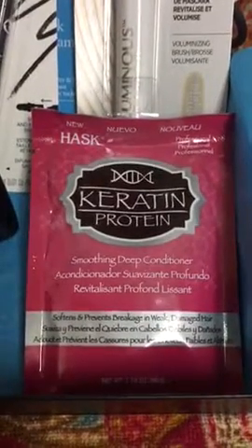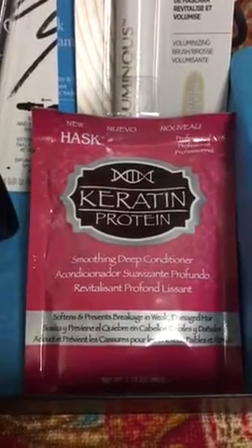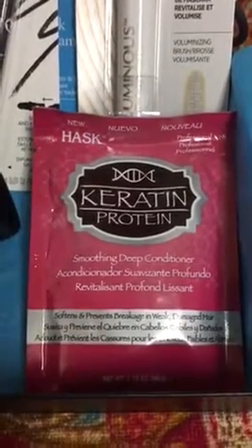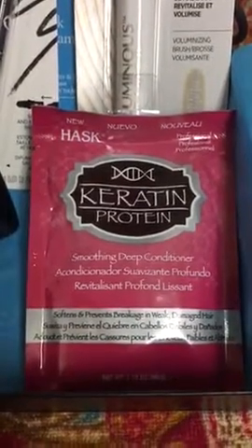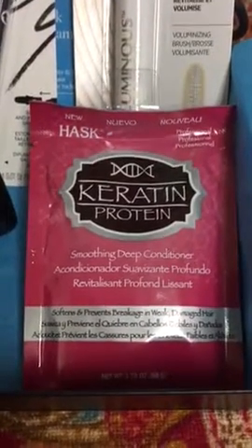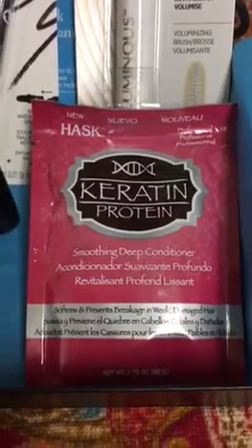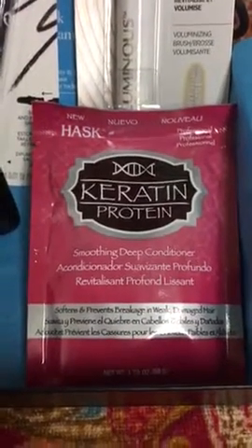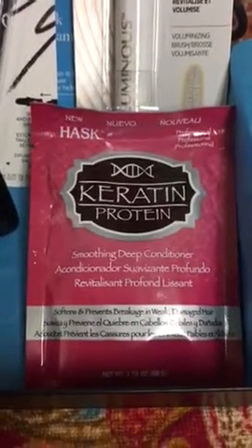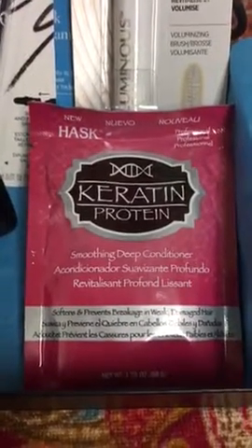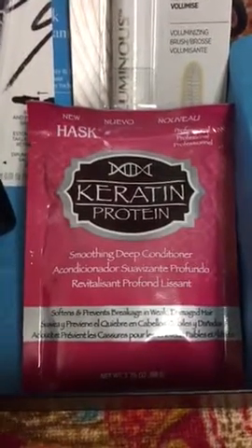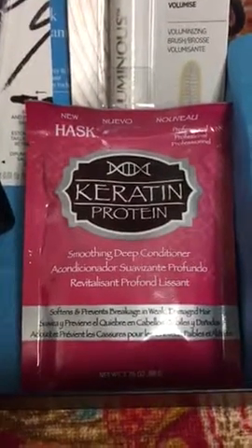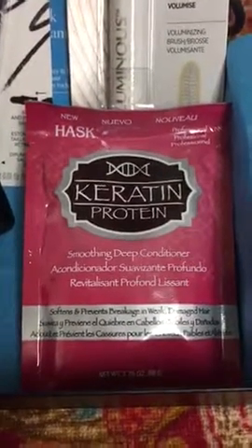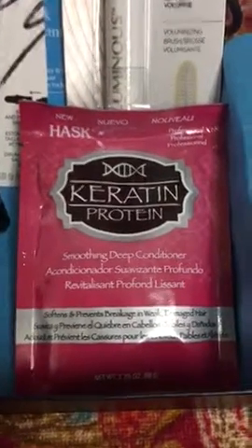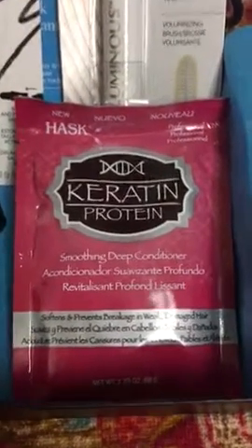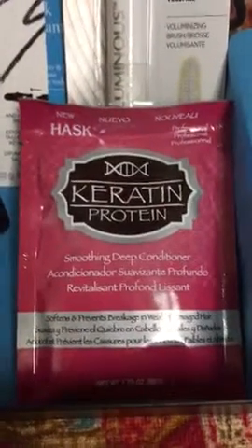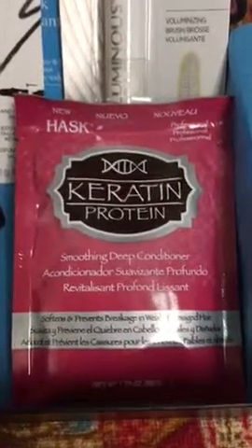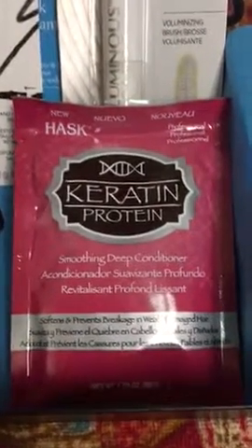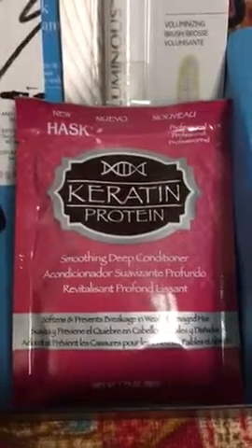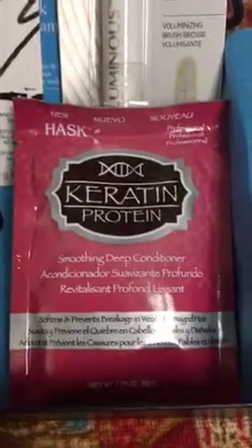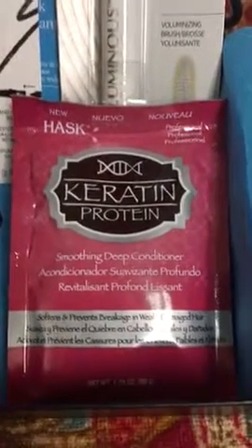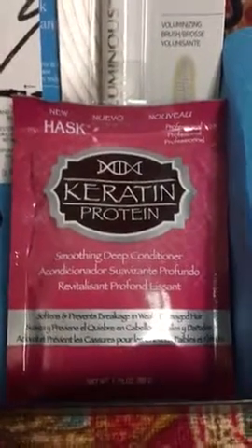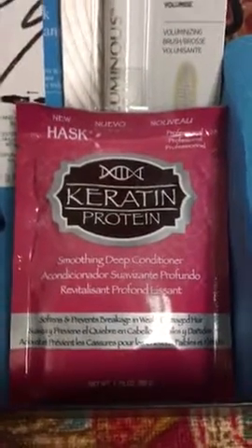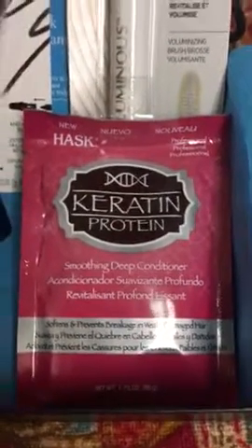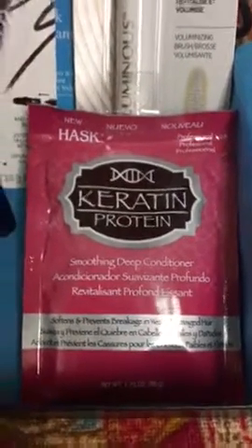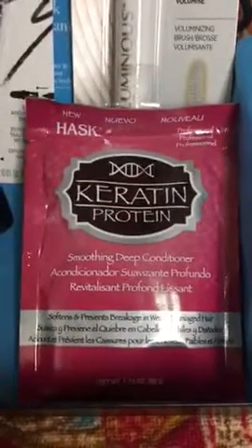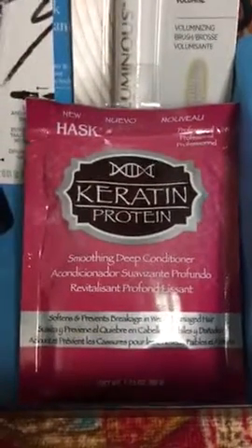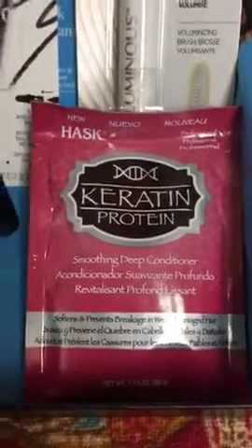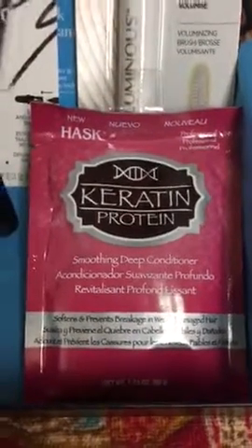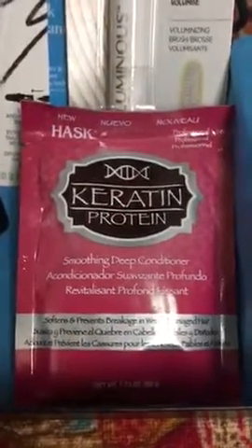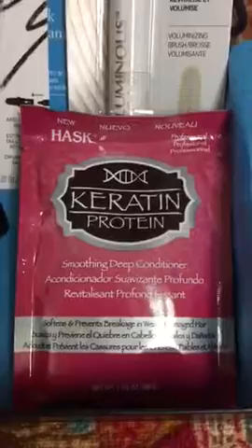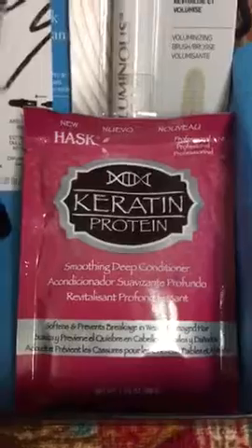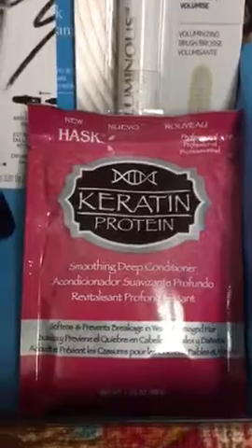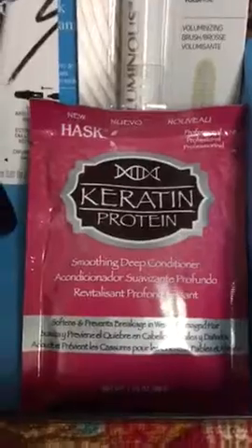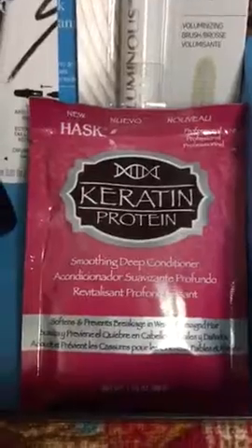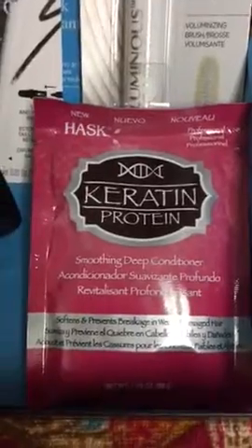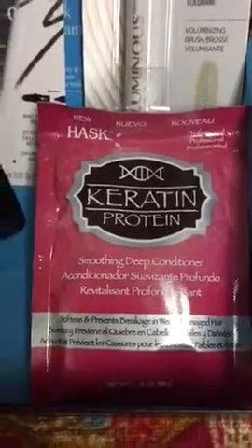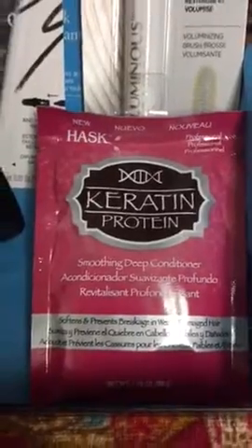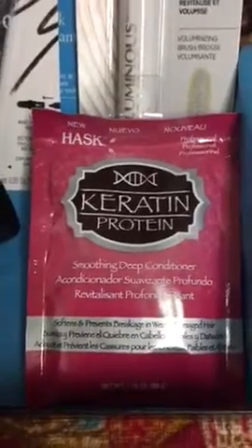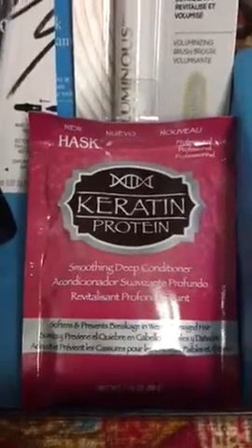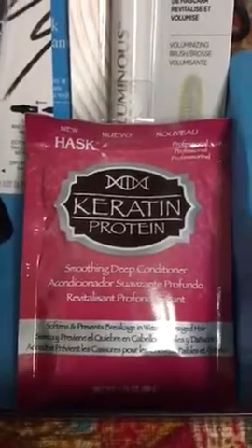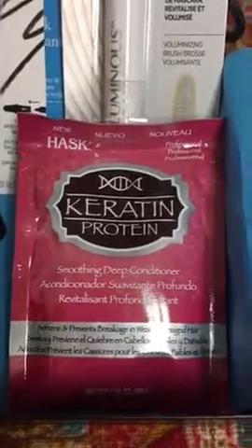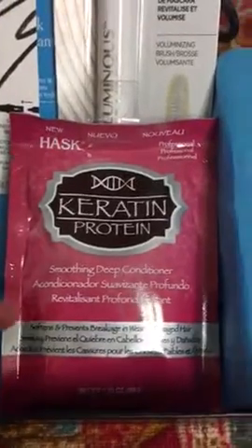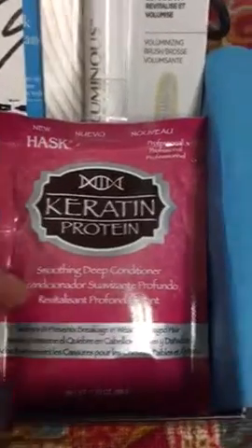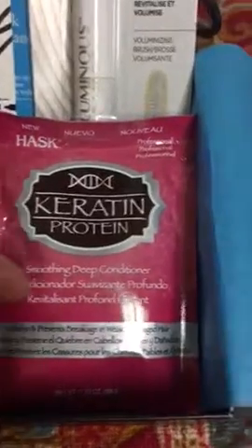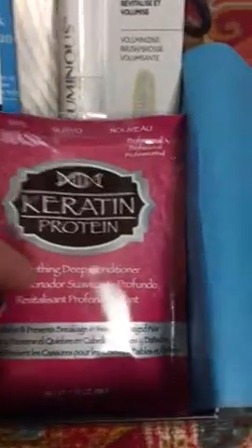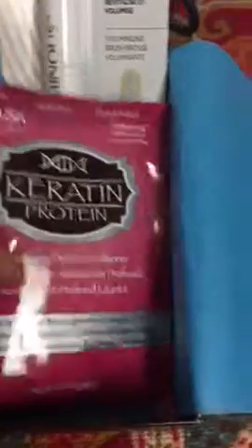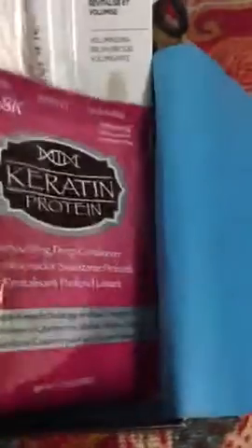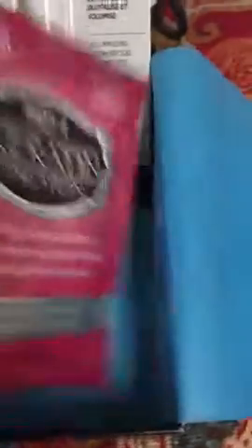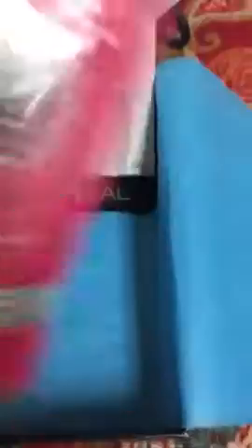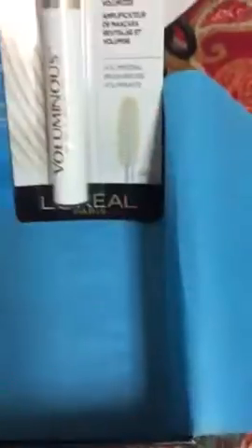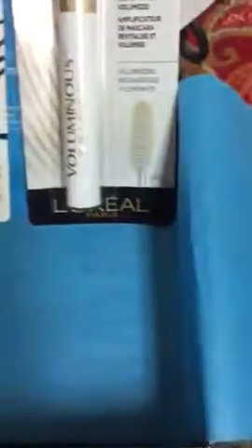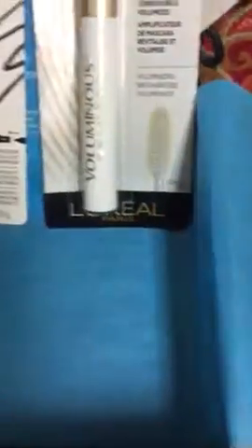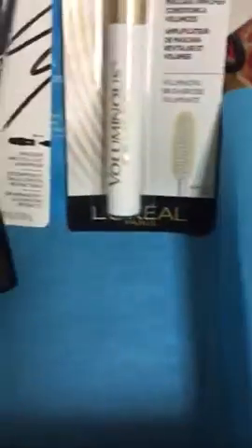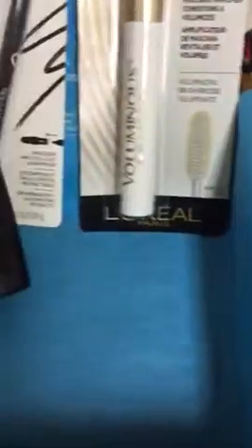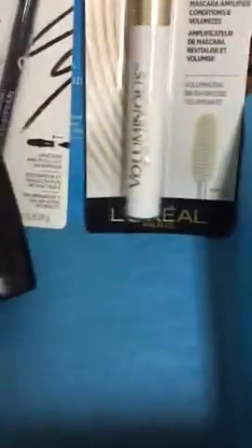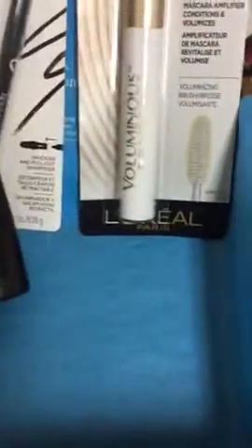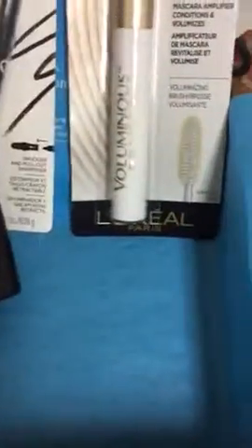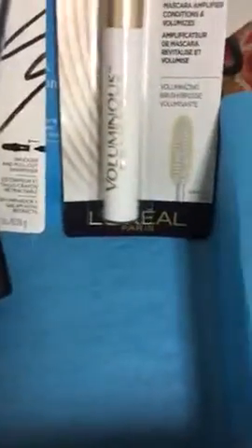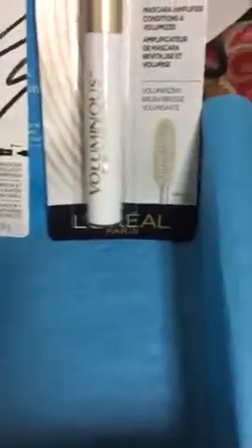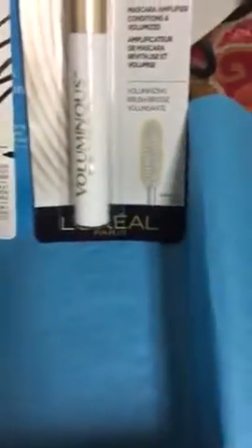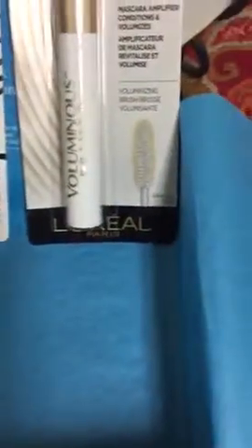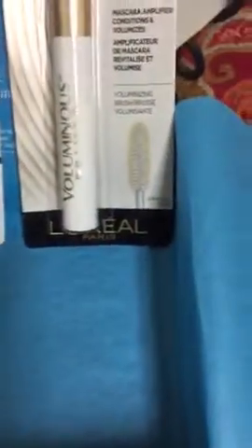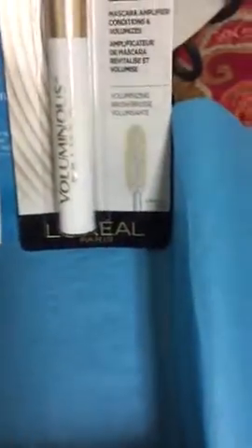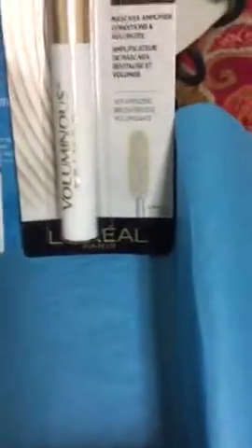Keratin protein hair mask, which I believe we've gotten from them once before — a hair mask, that is.